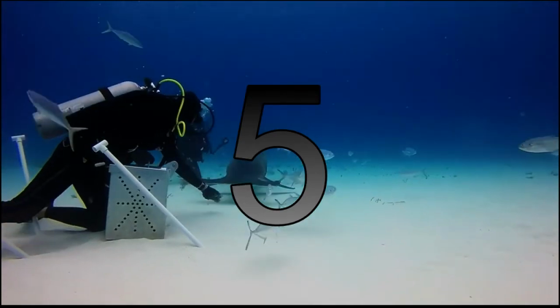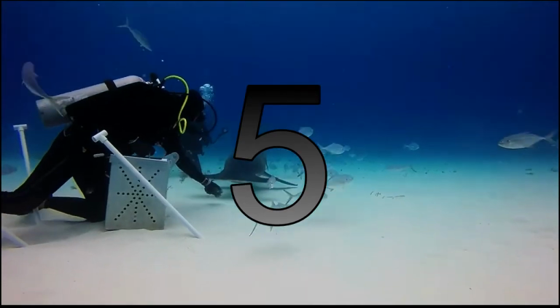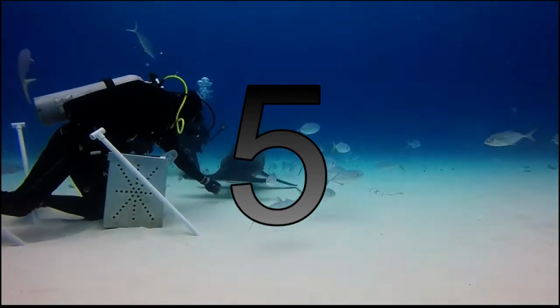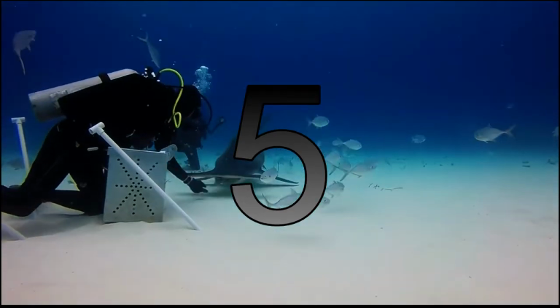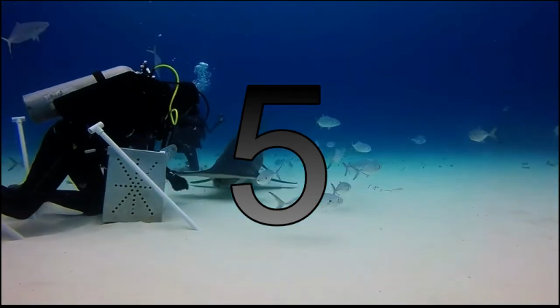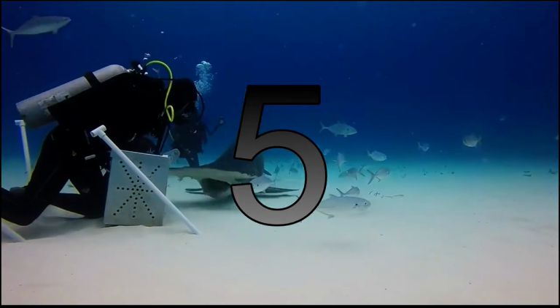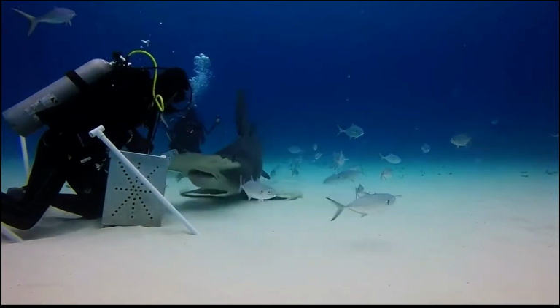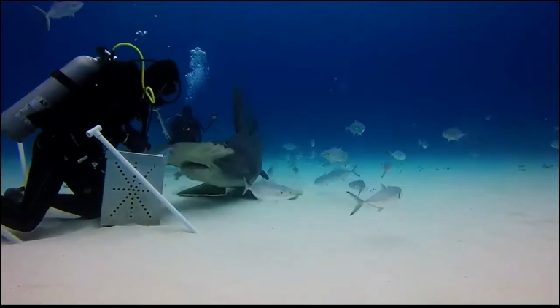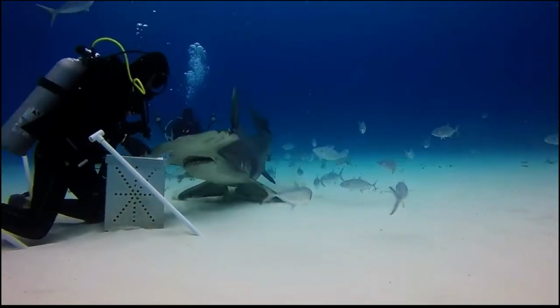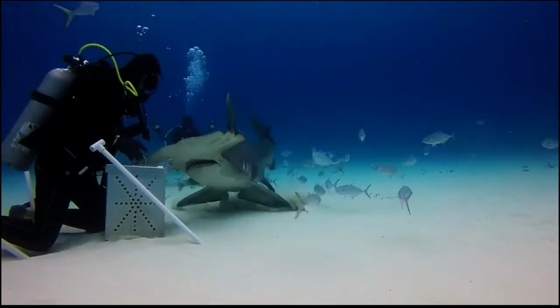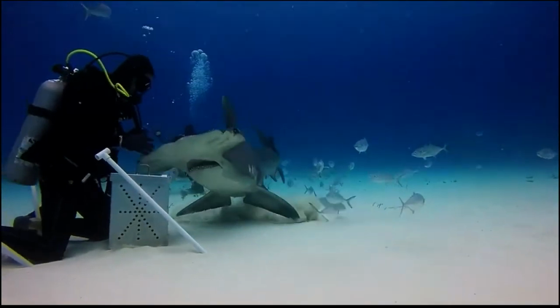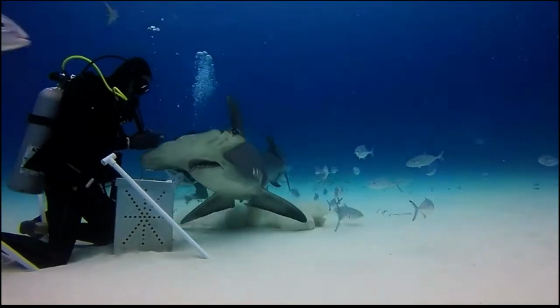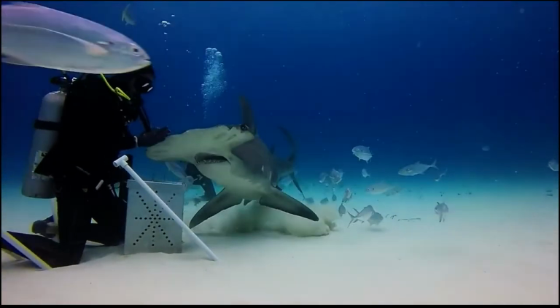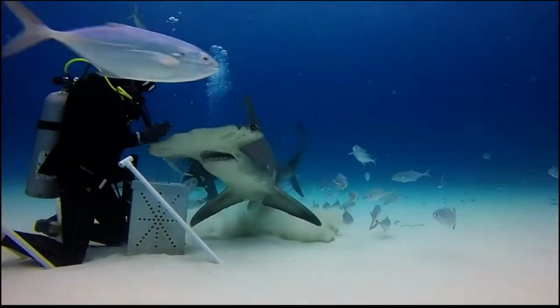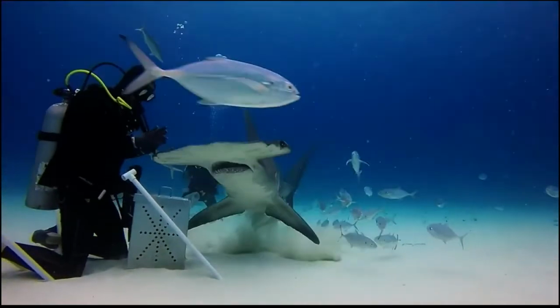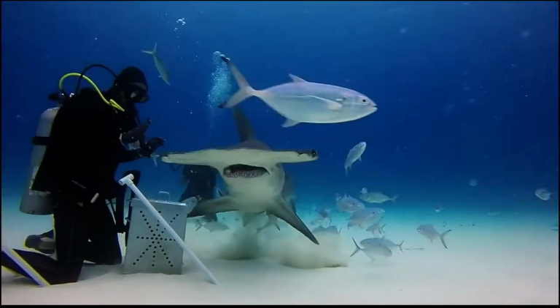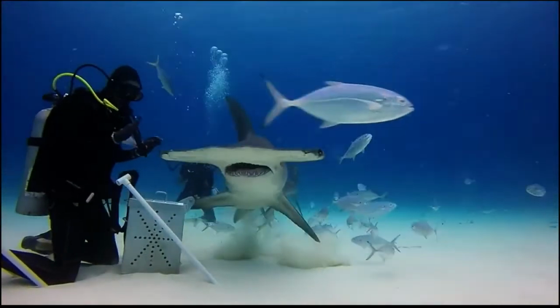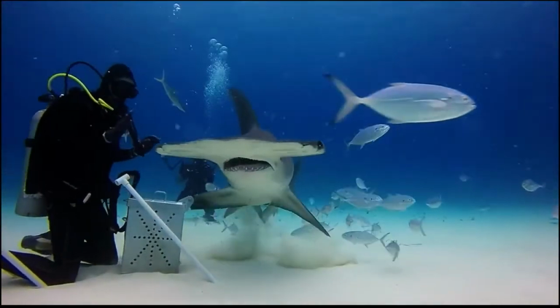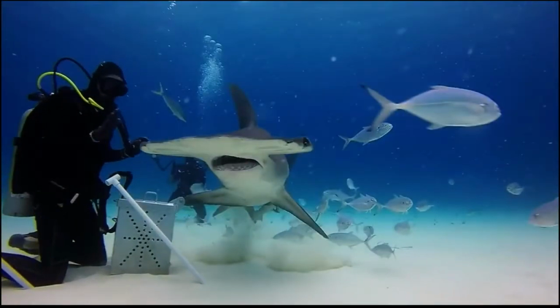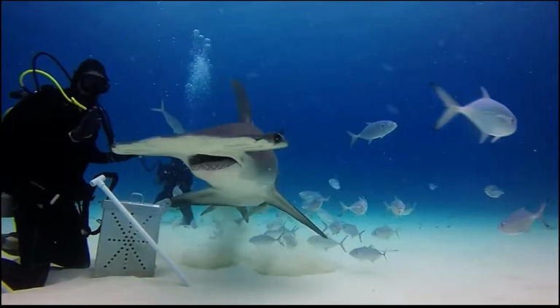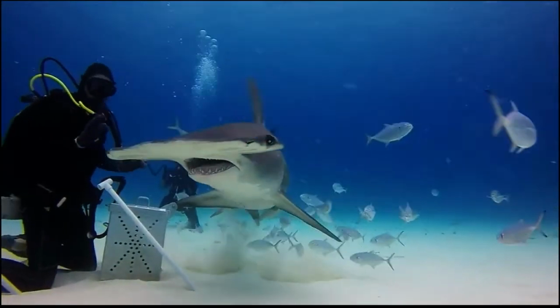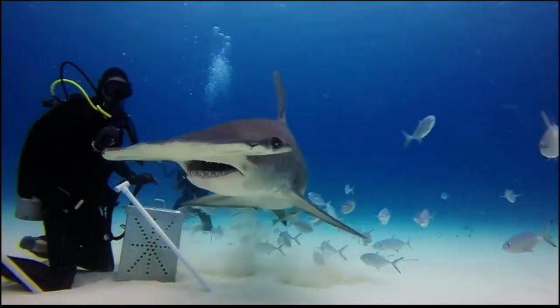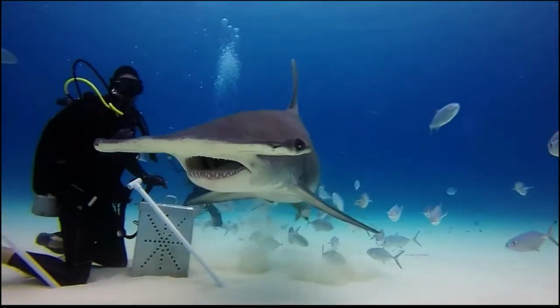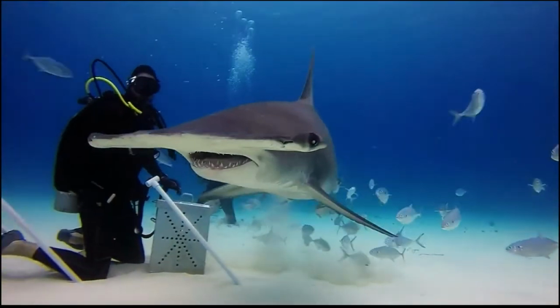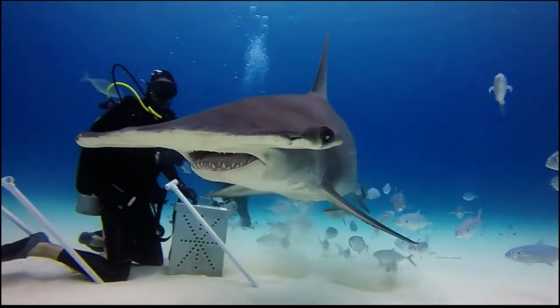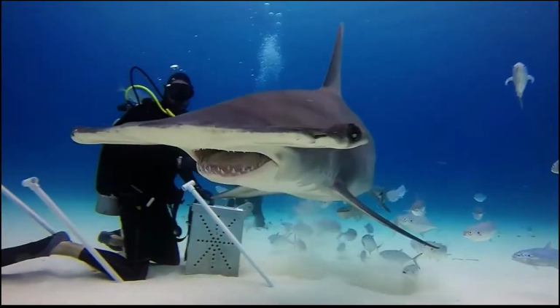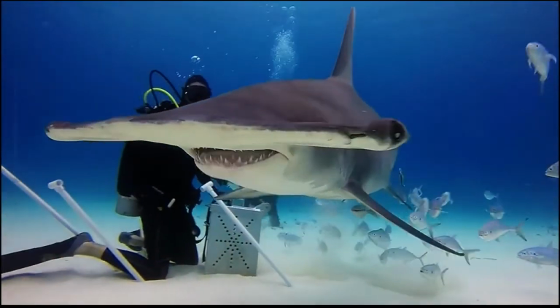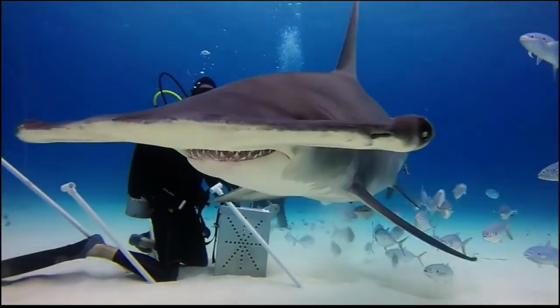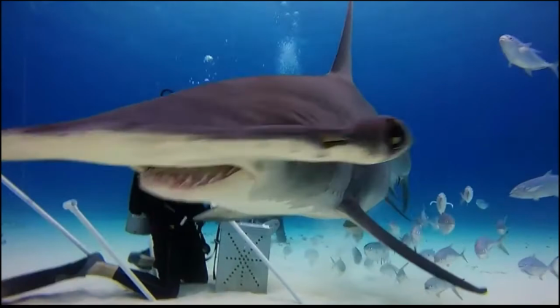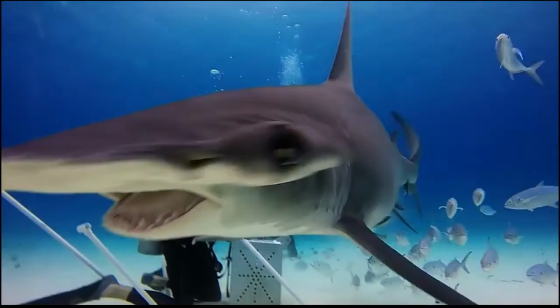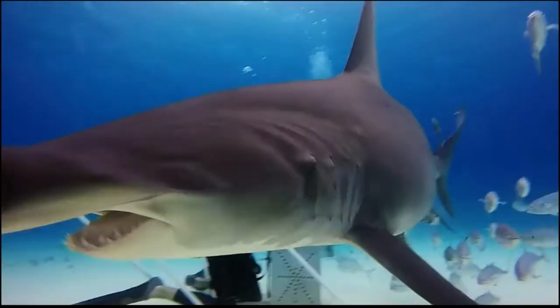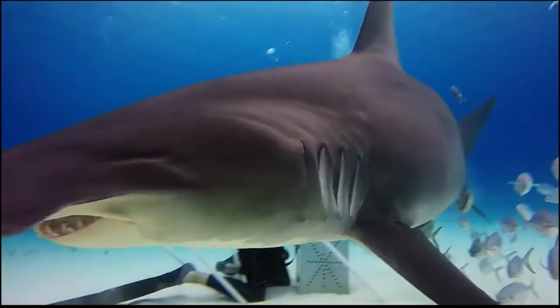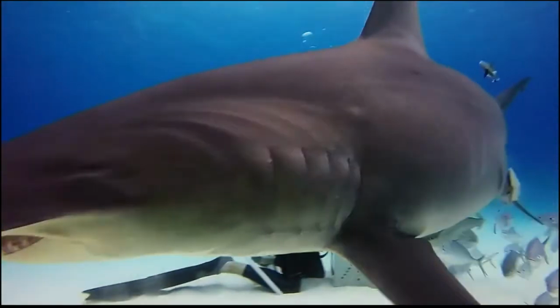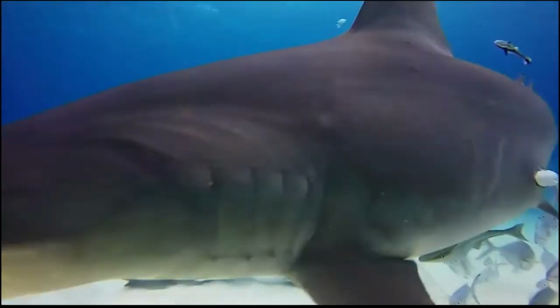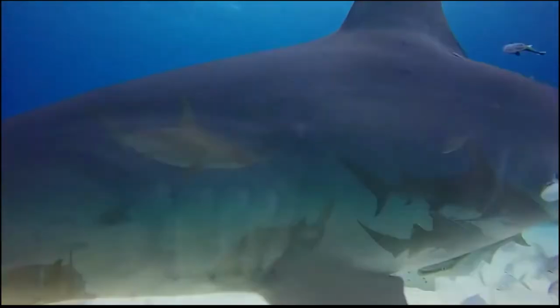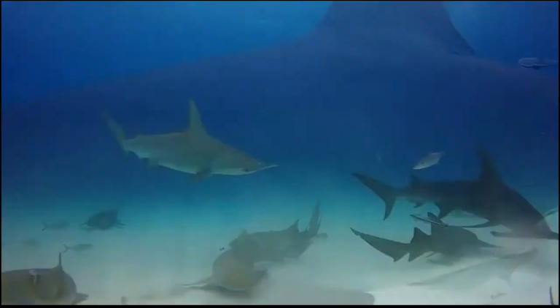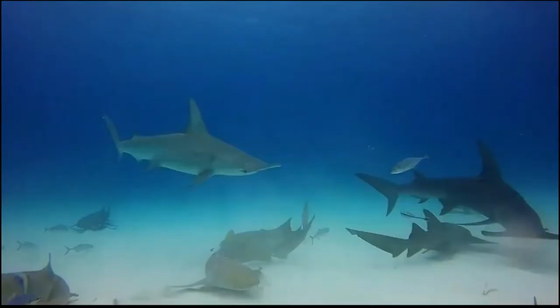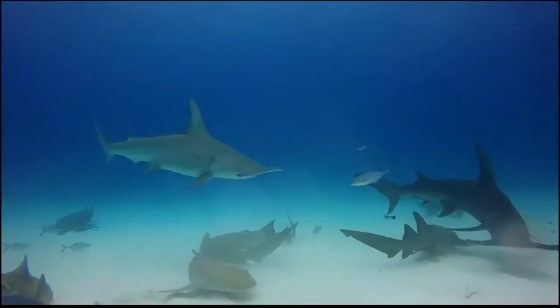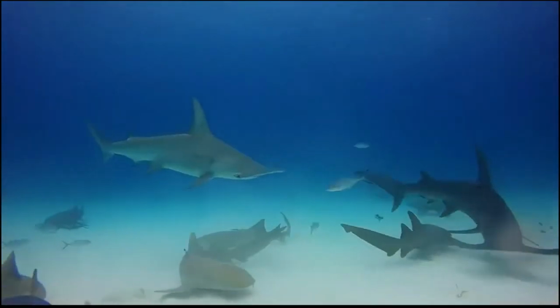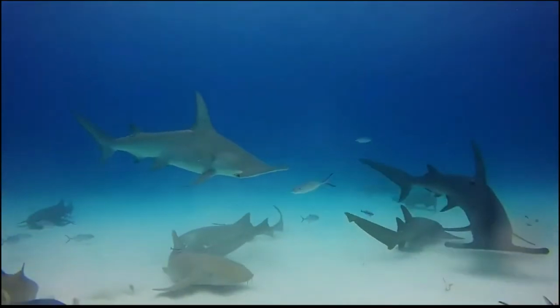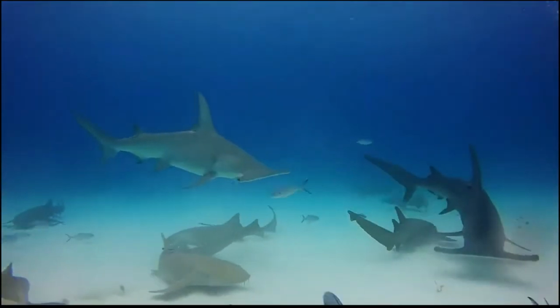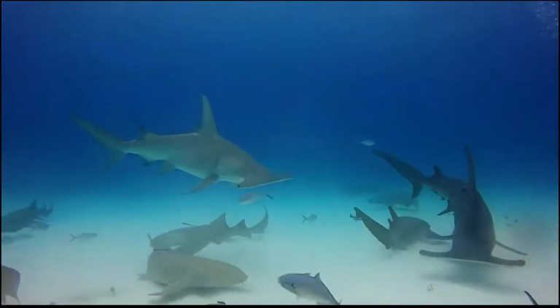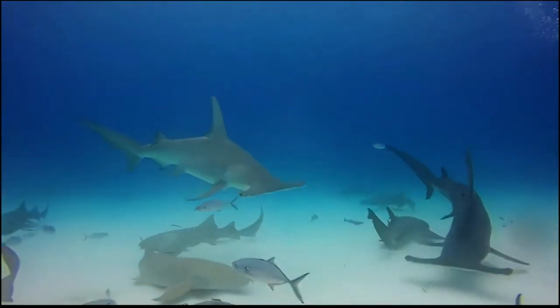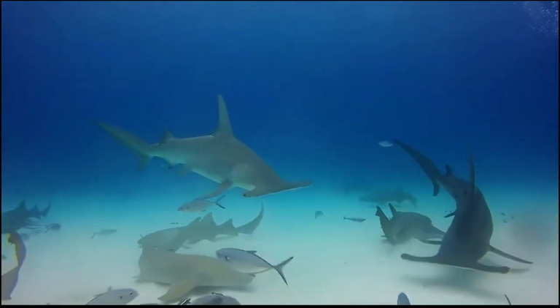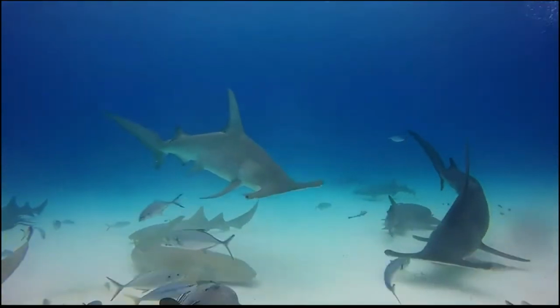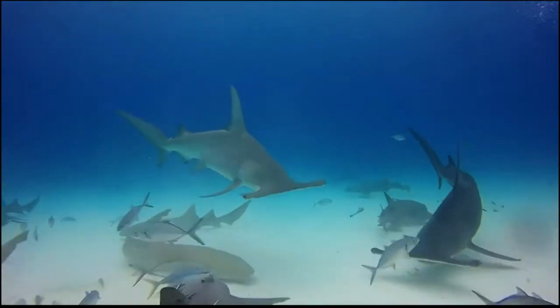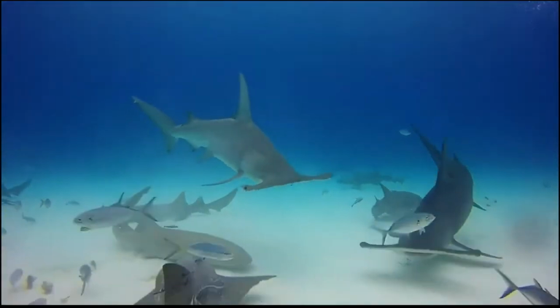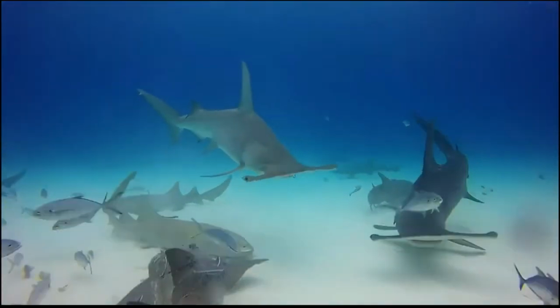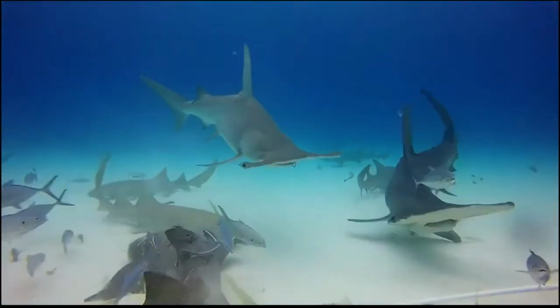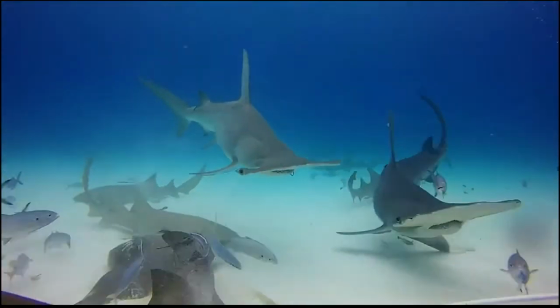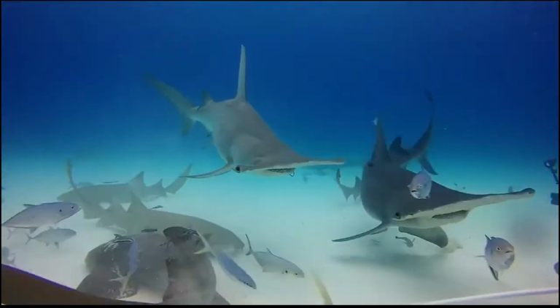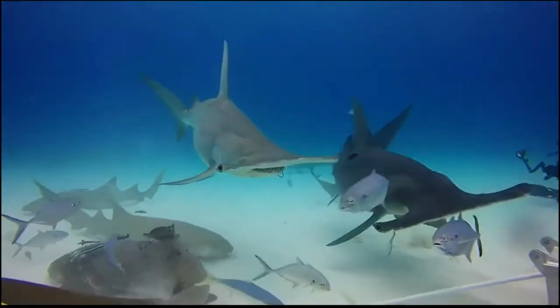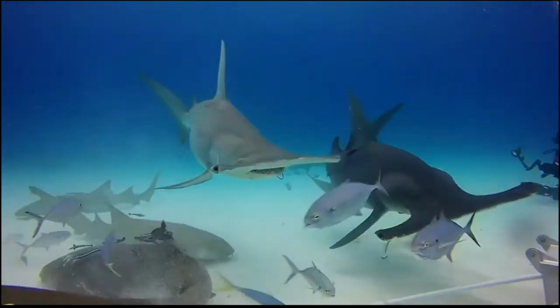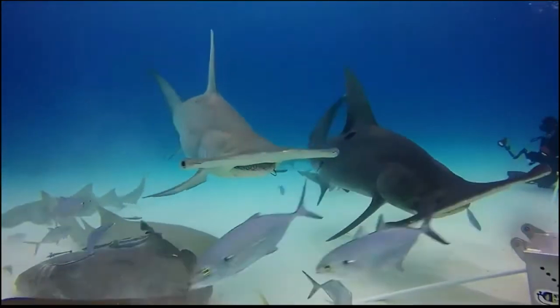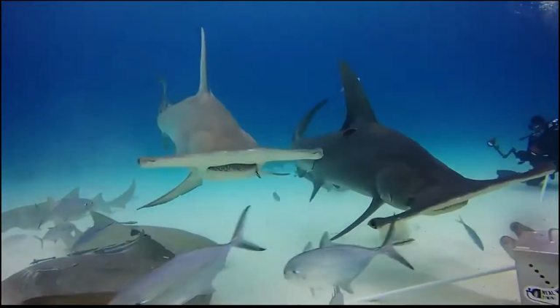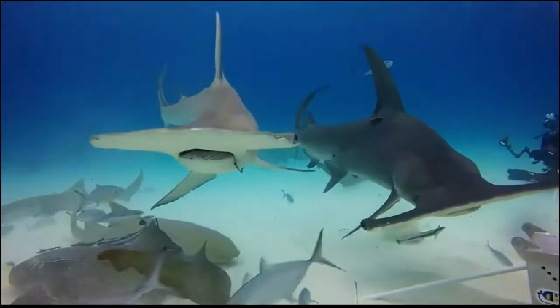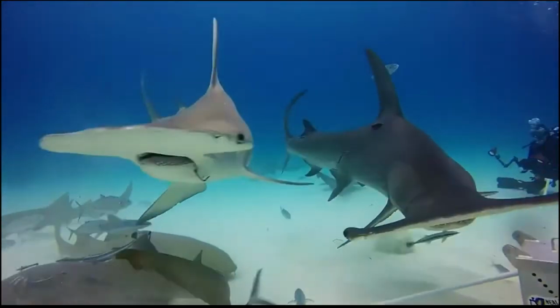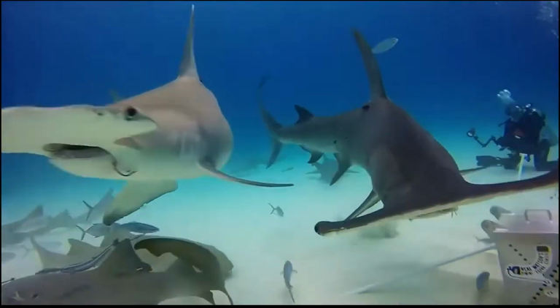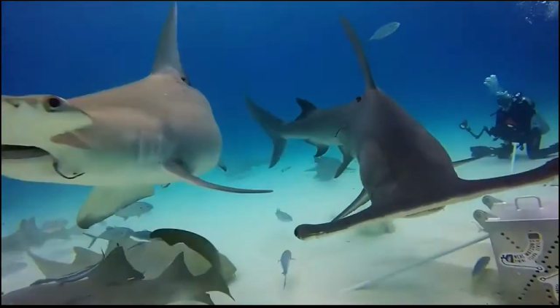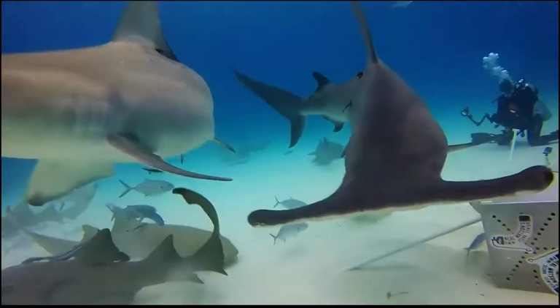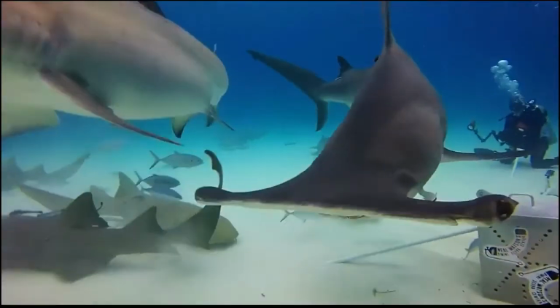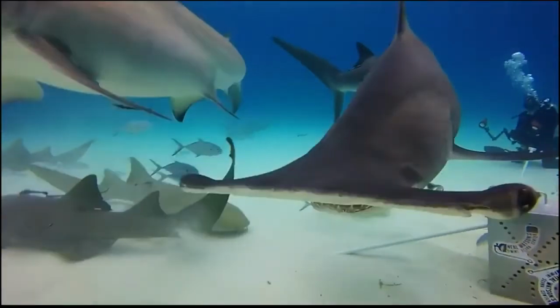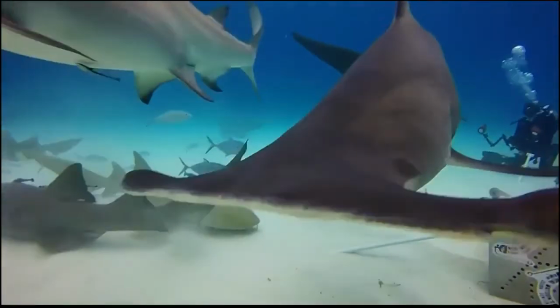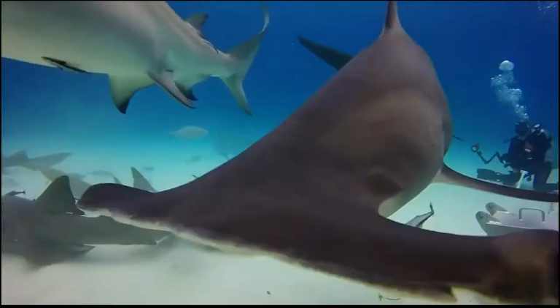Unlike most sharks, hammerheads are unique because they swim in schools during the day and then turn into solo hunters during the night.